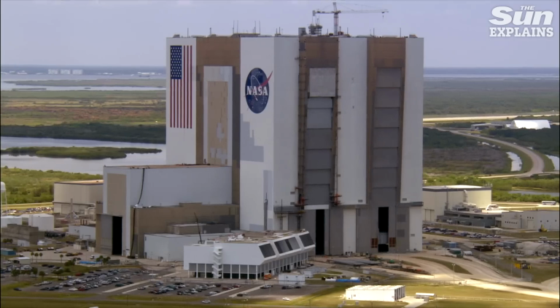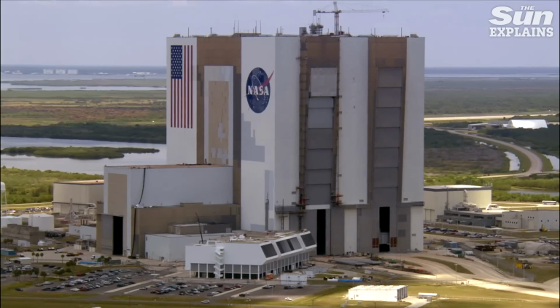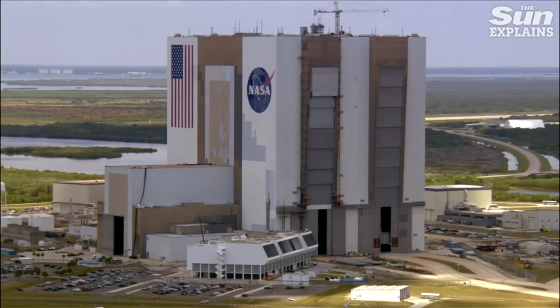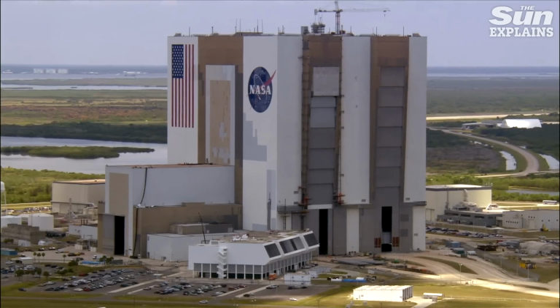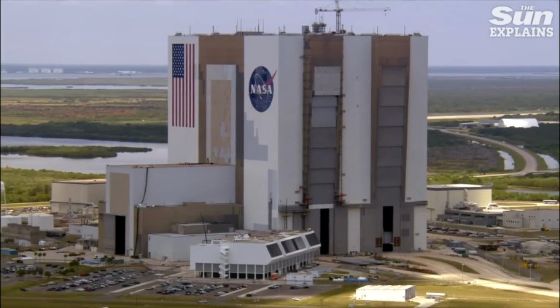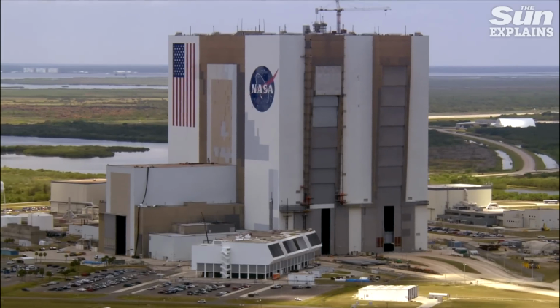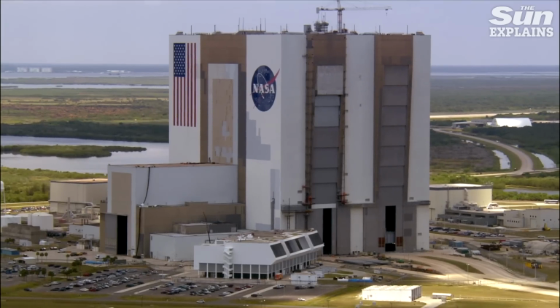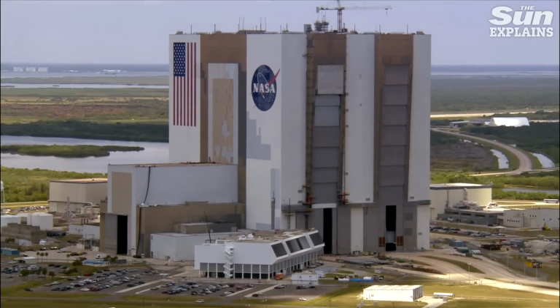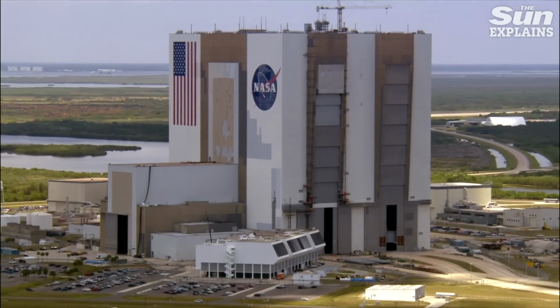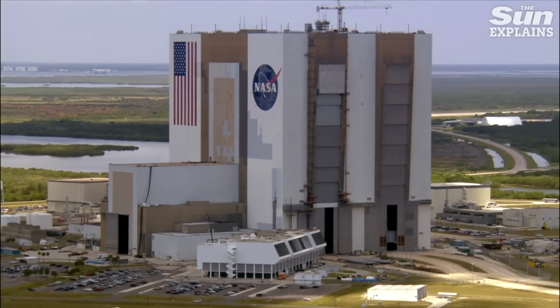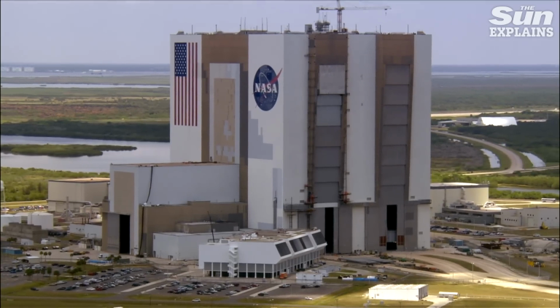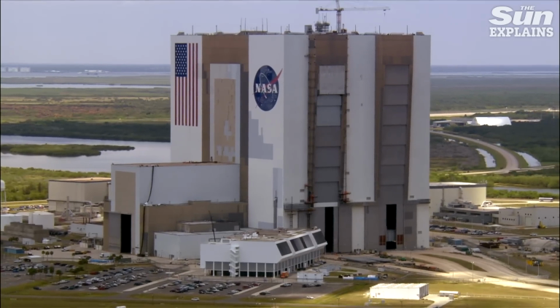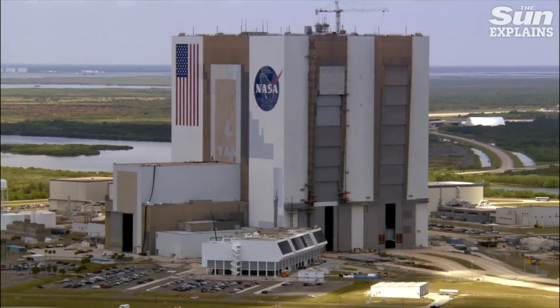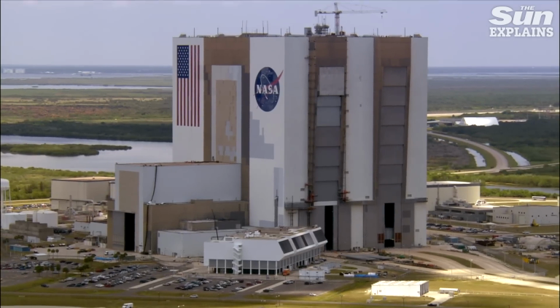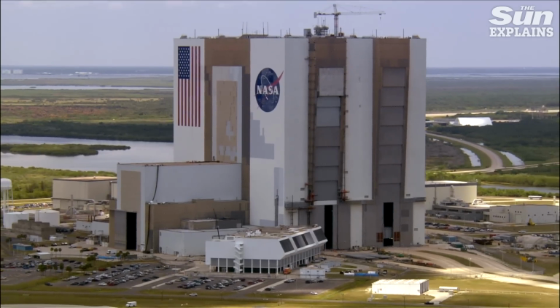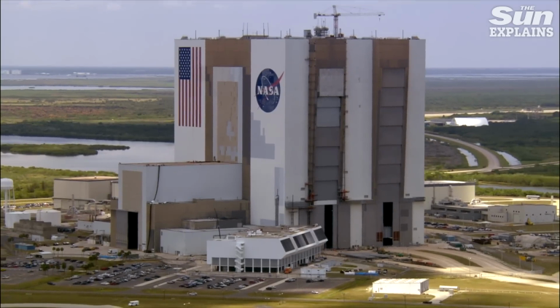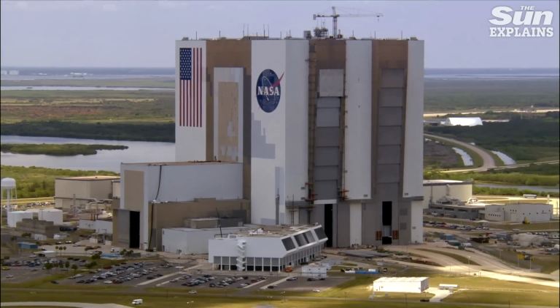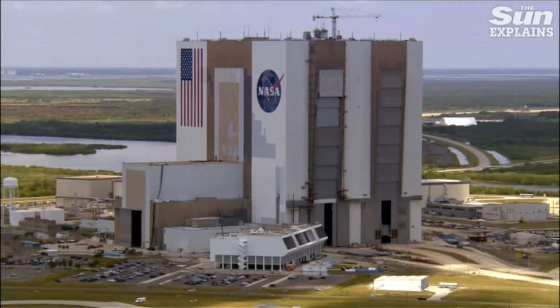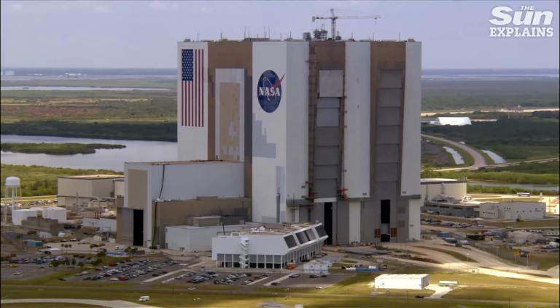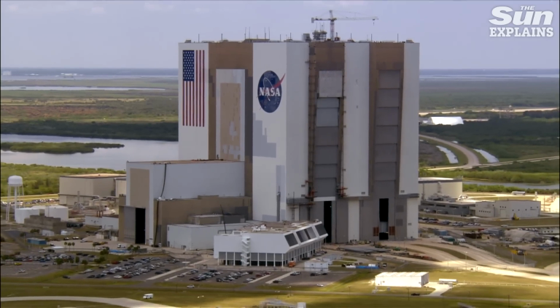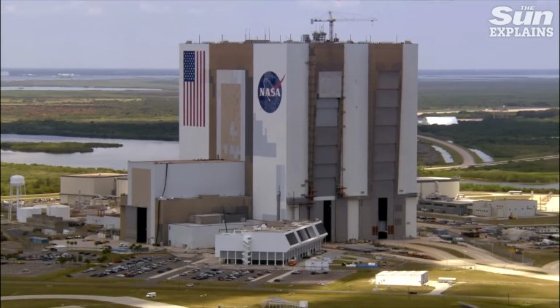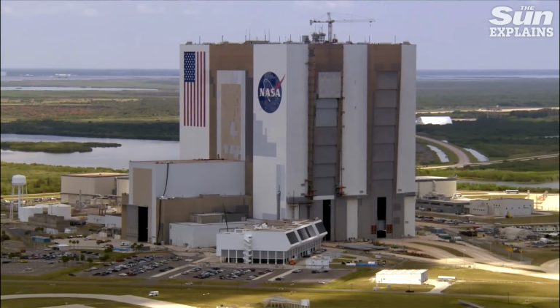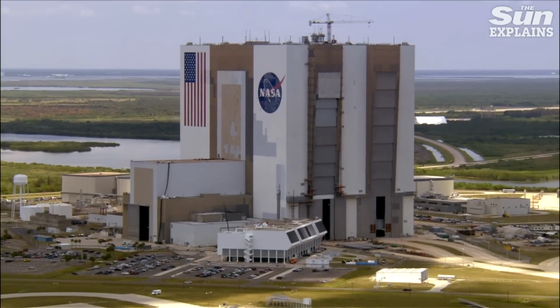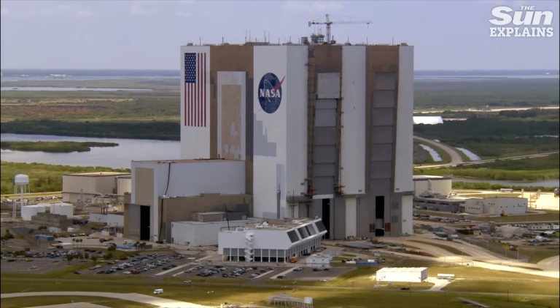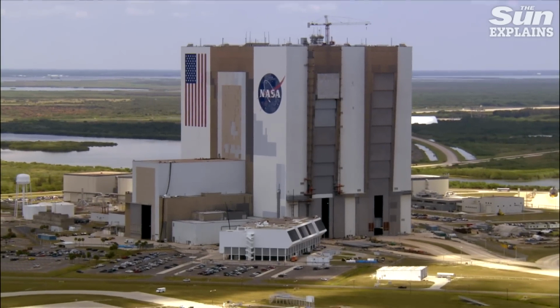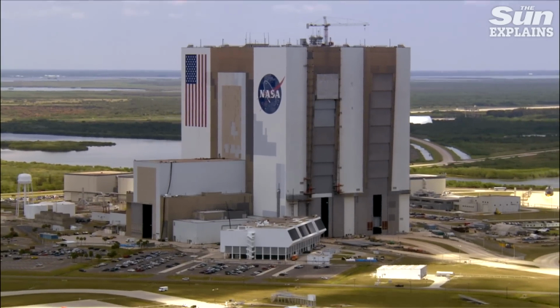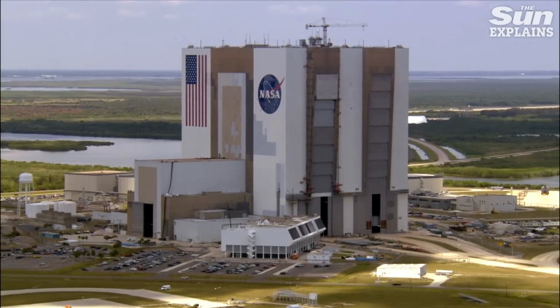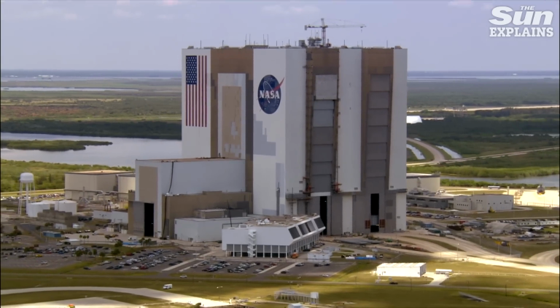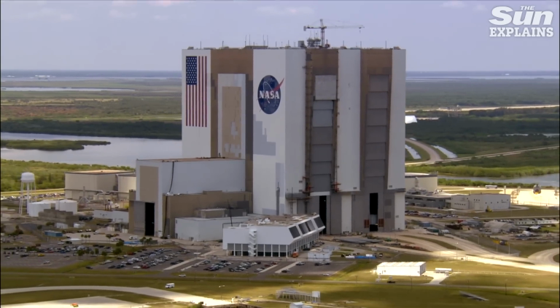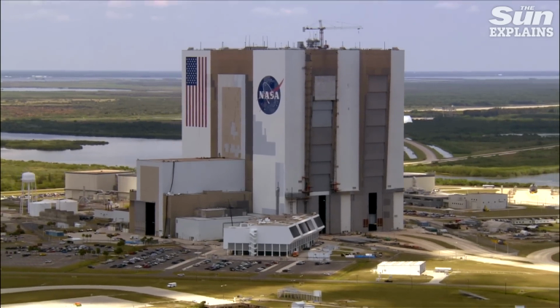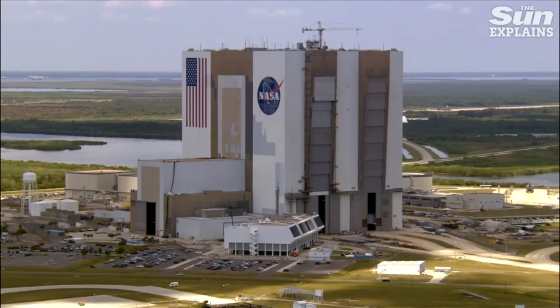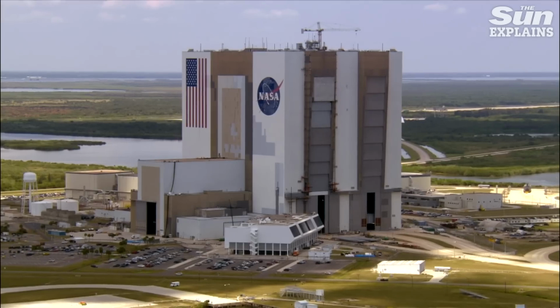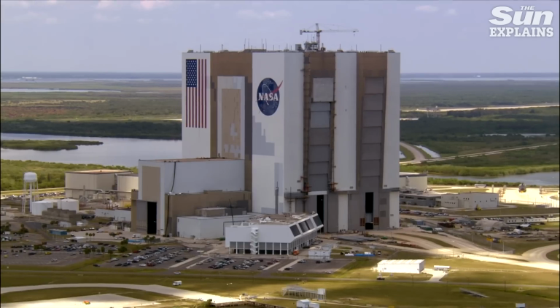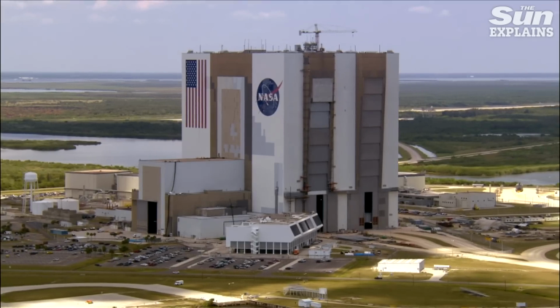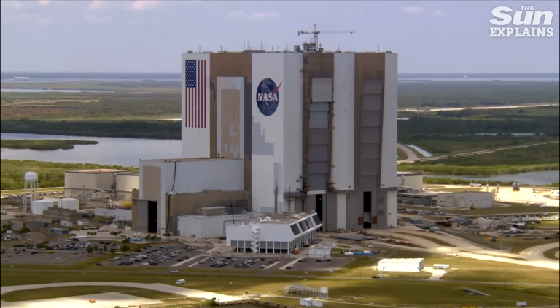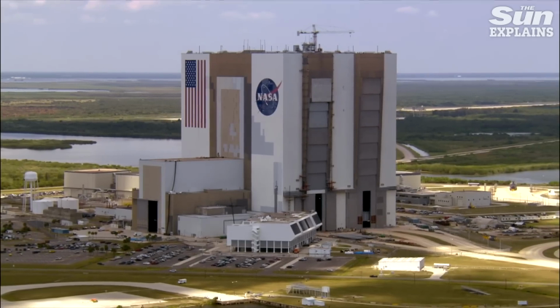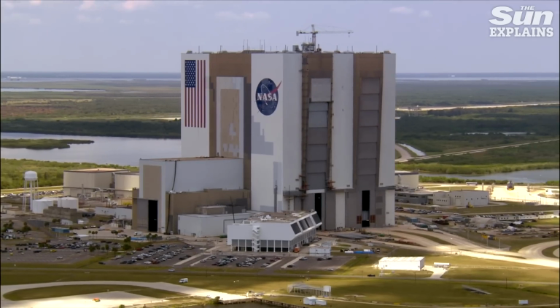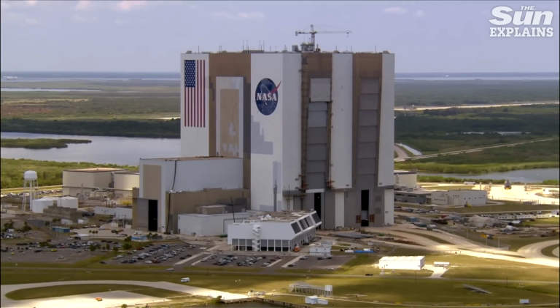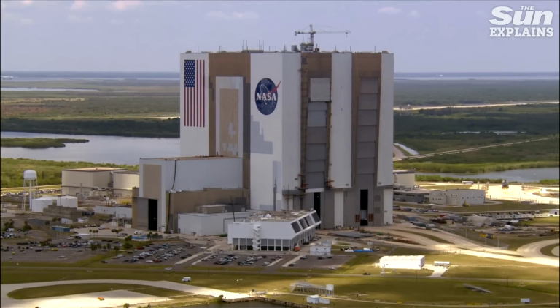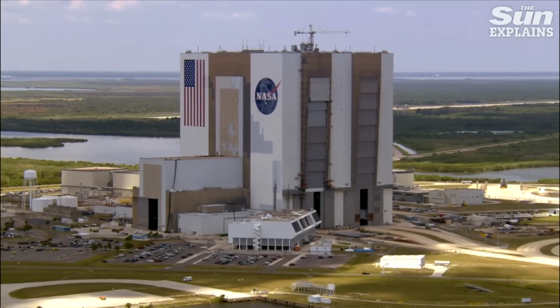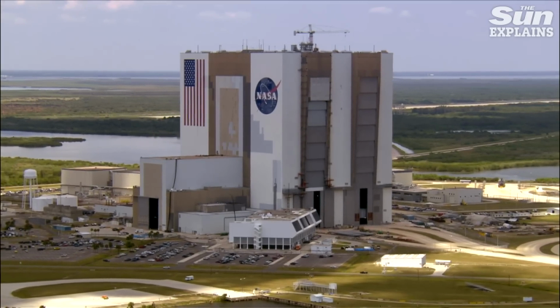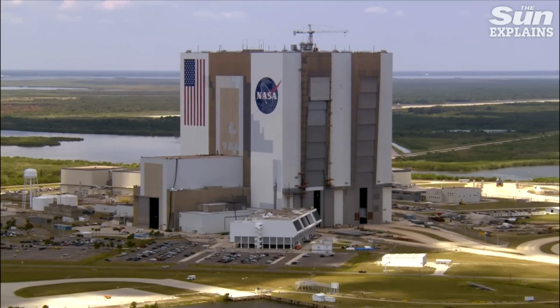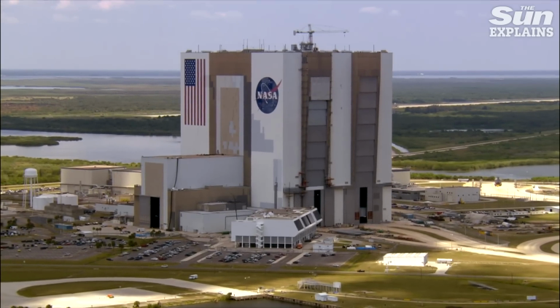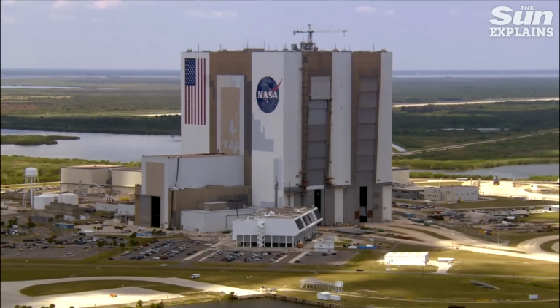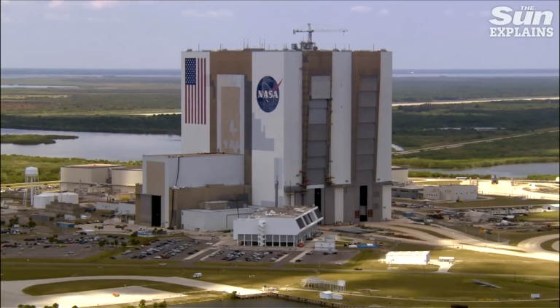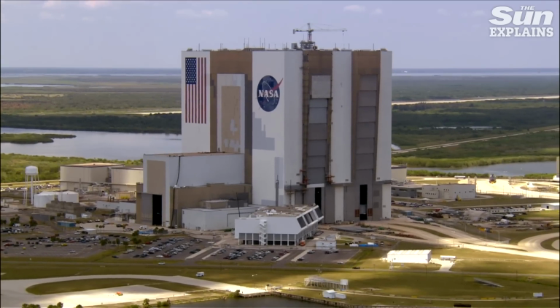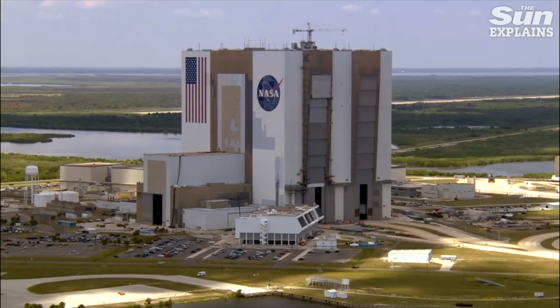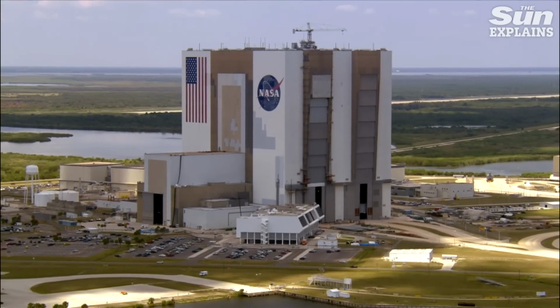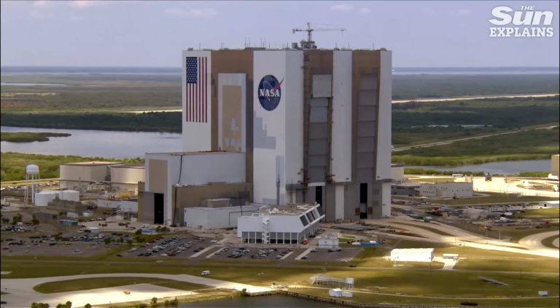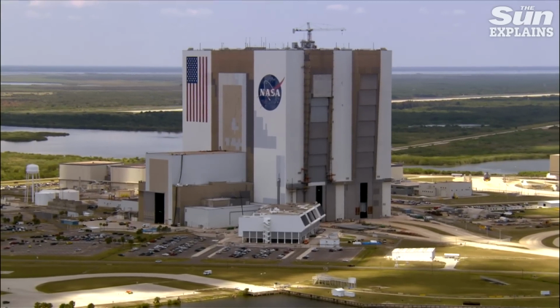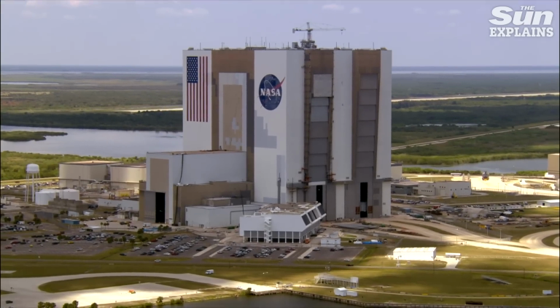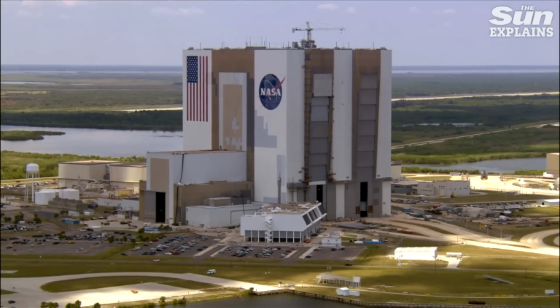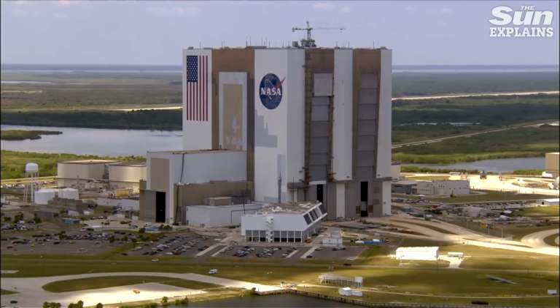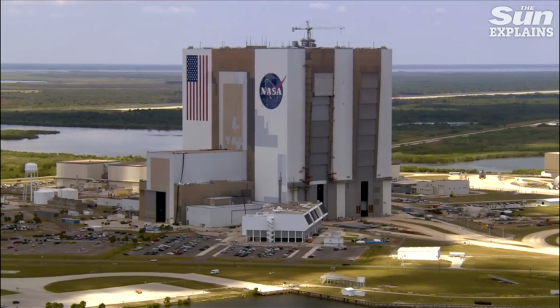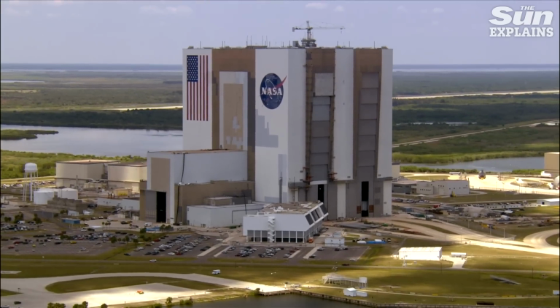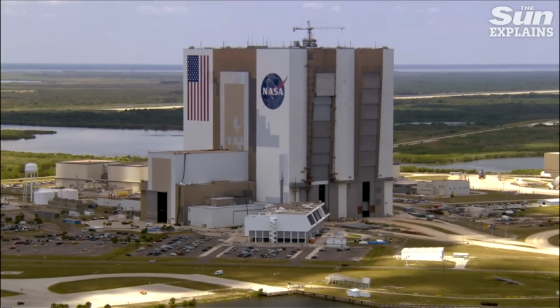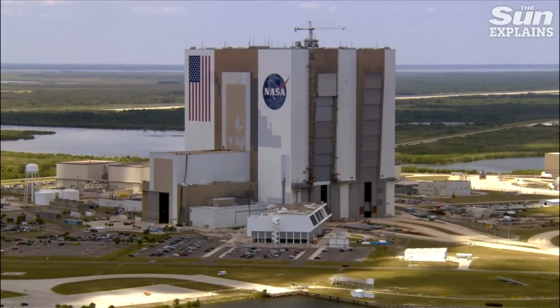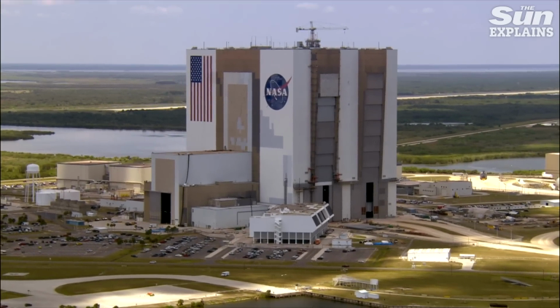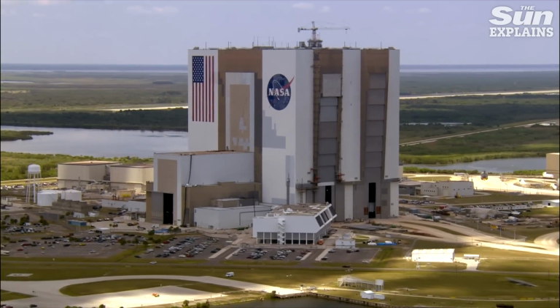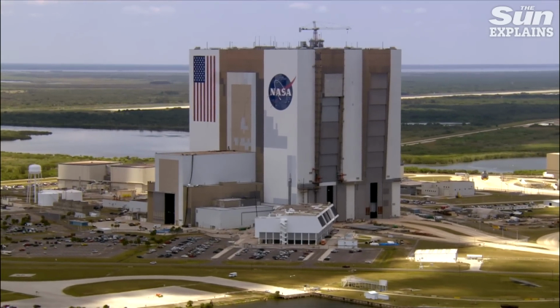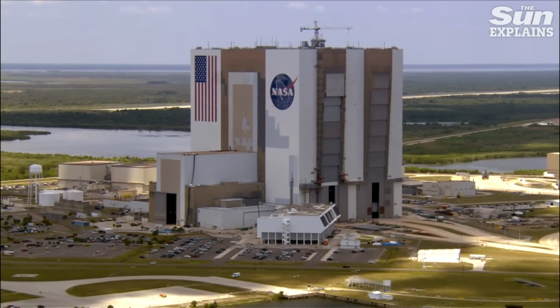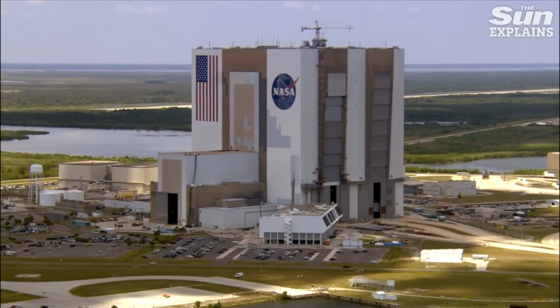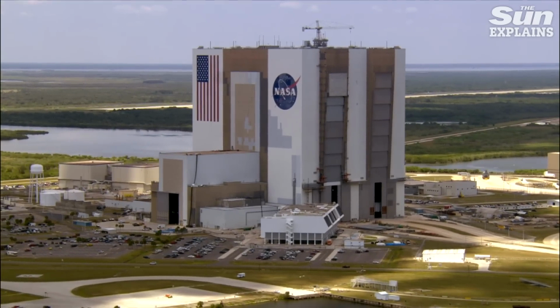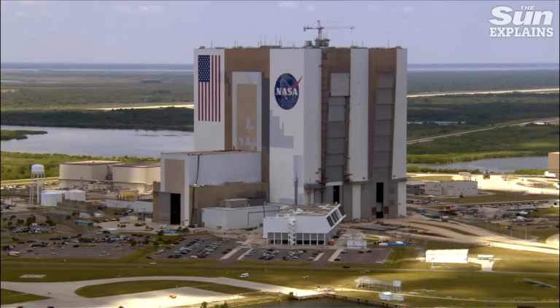A second rocket, Starship Mark 2, is also being built simultaneously at a facility near the Kennedy Space Center in Florida.